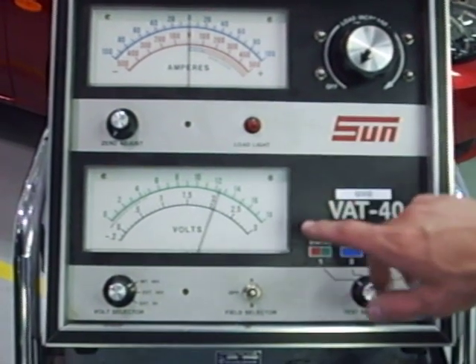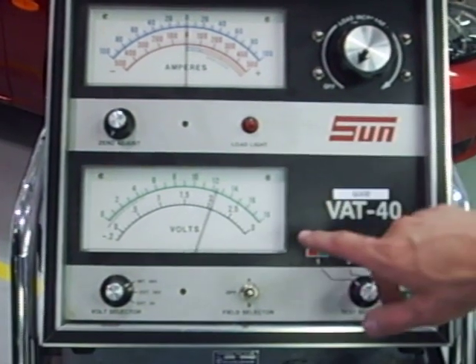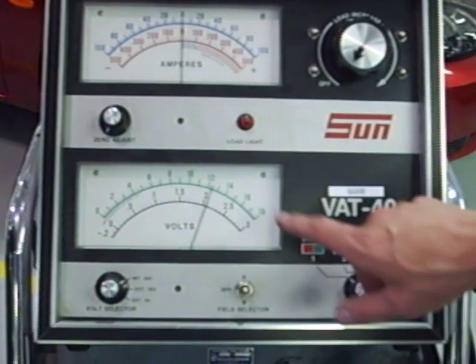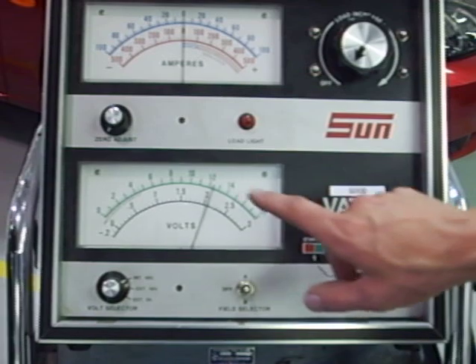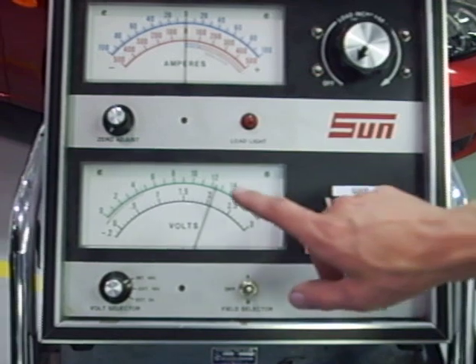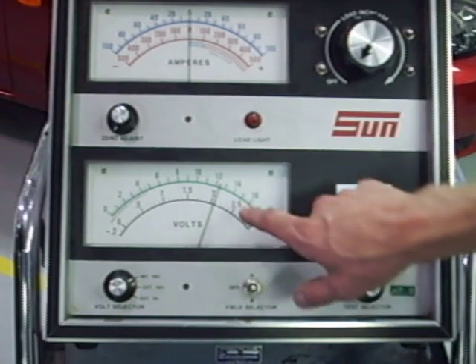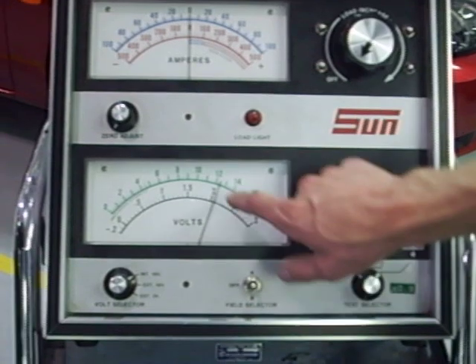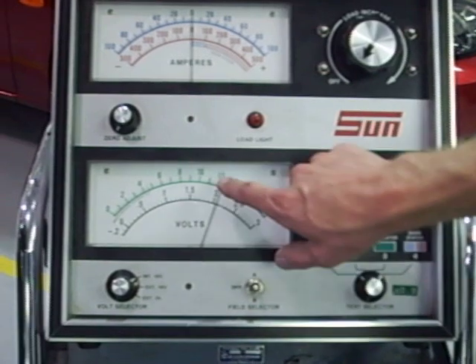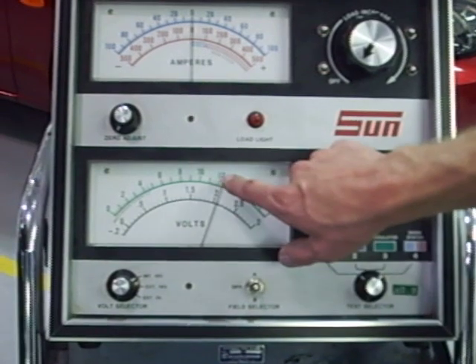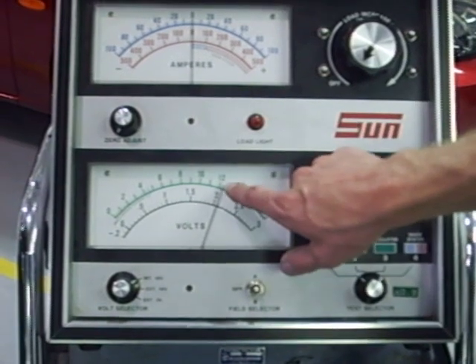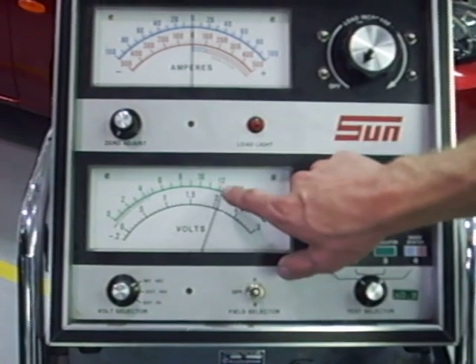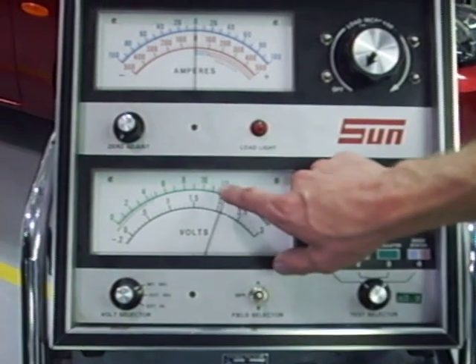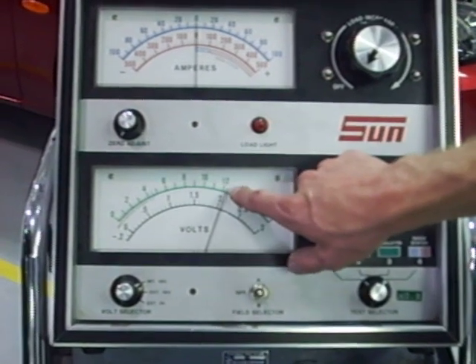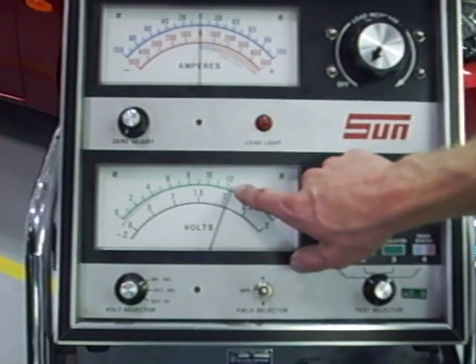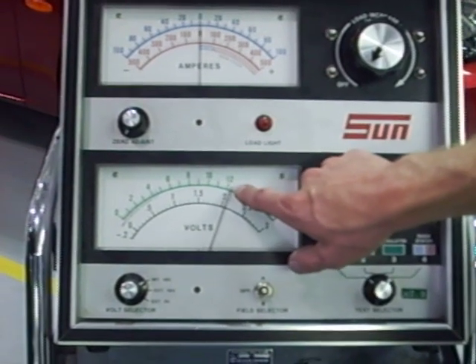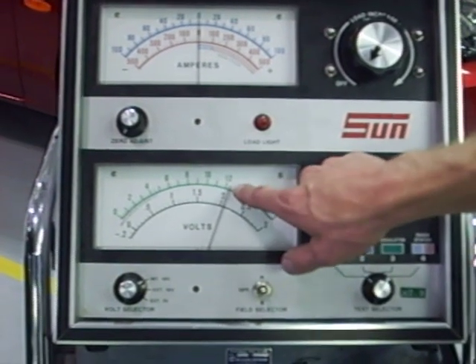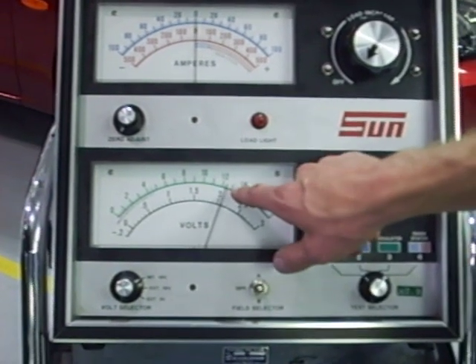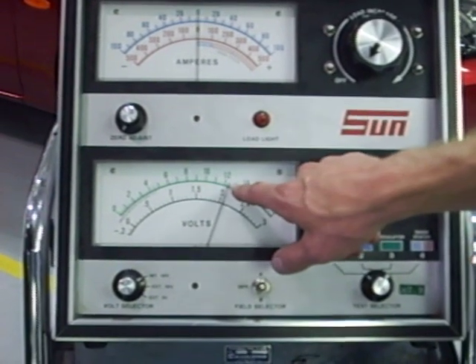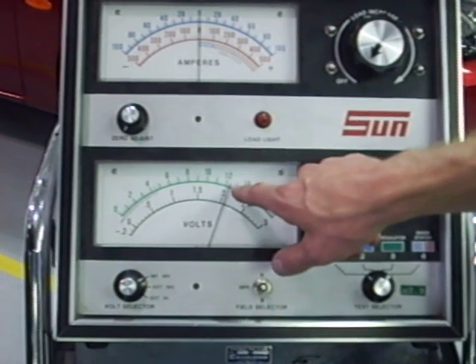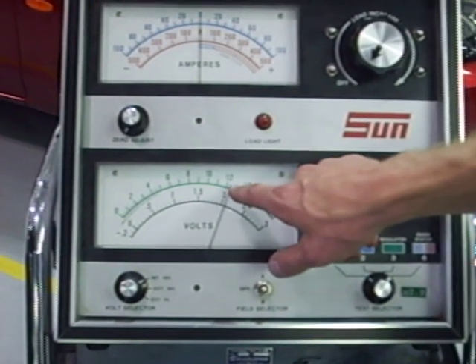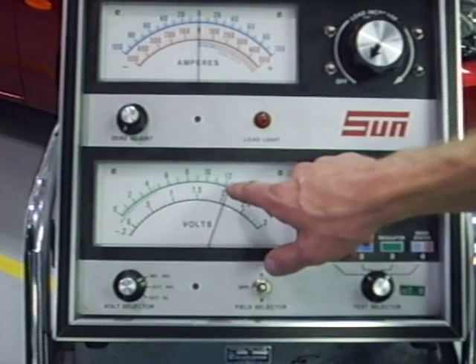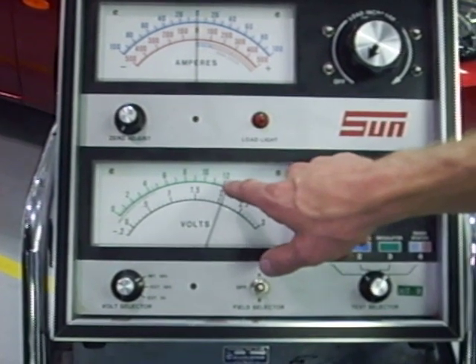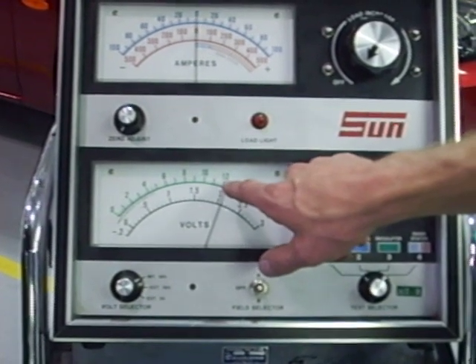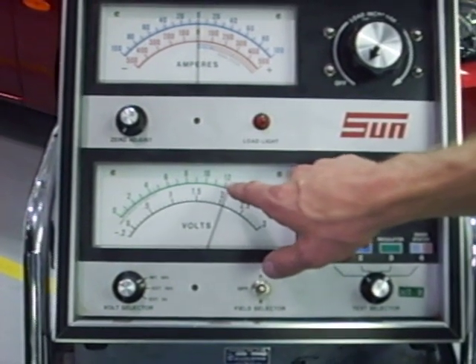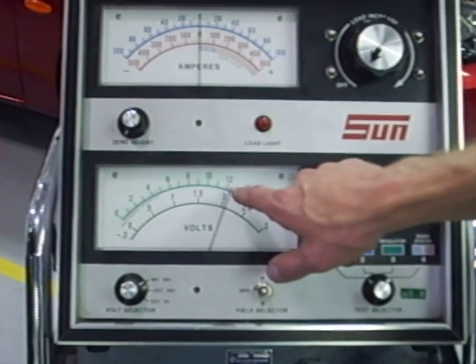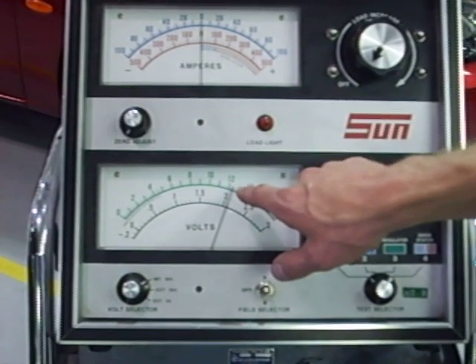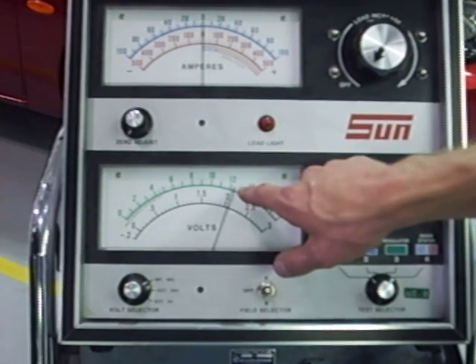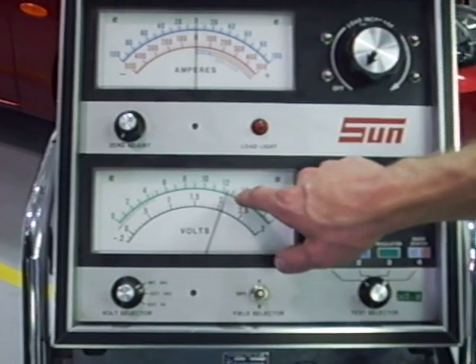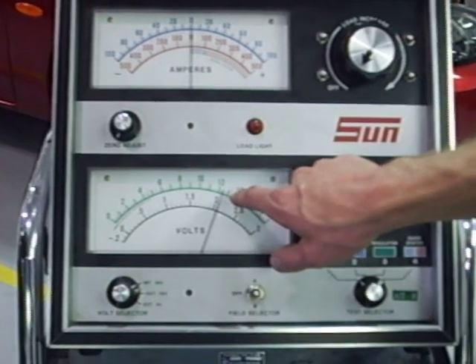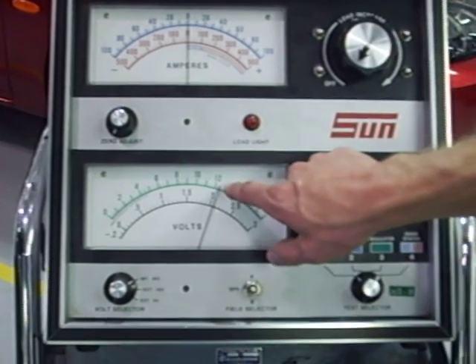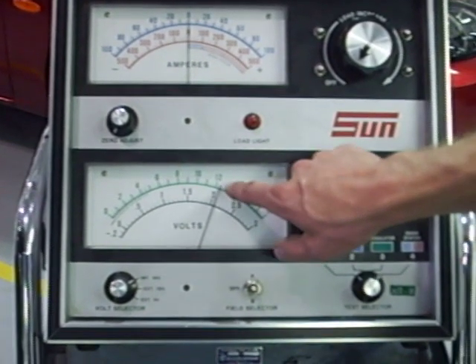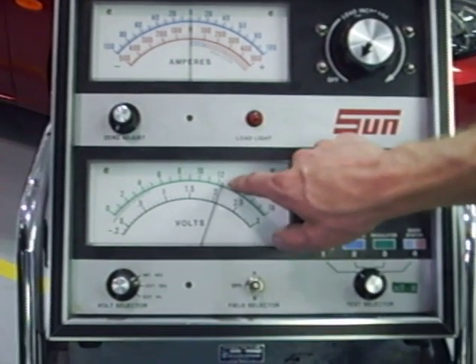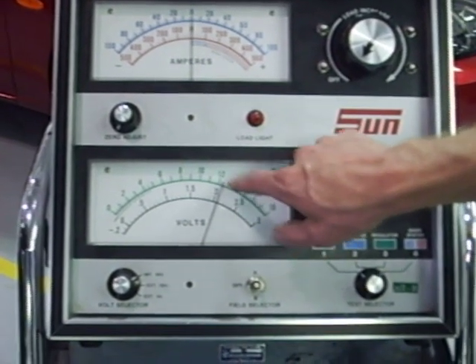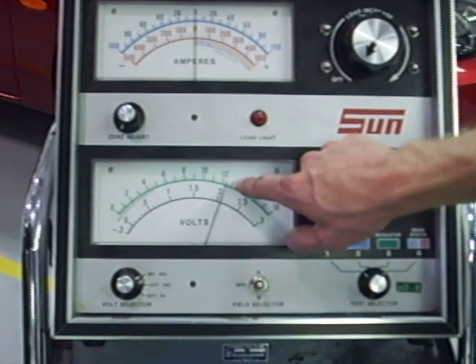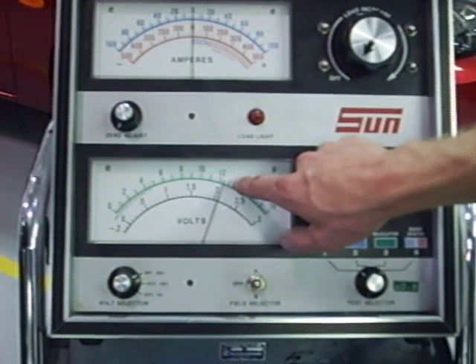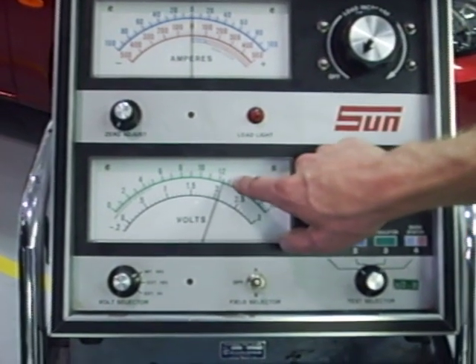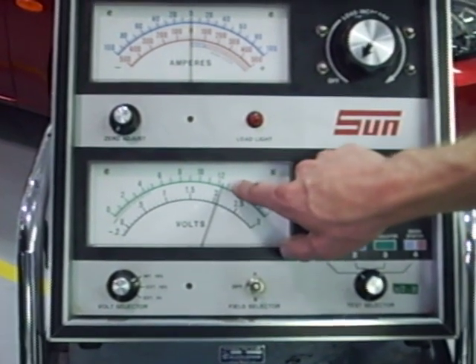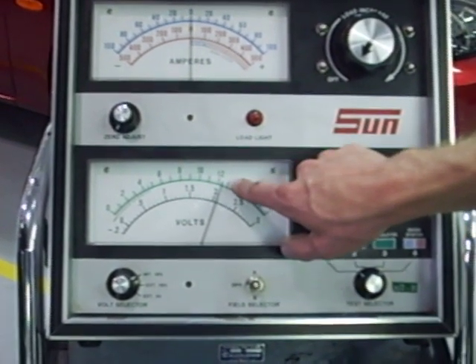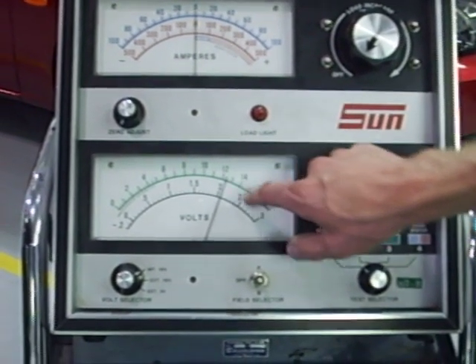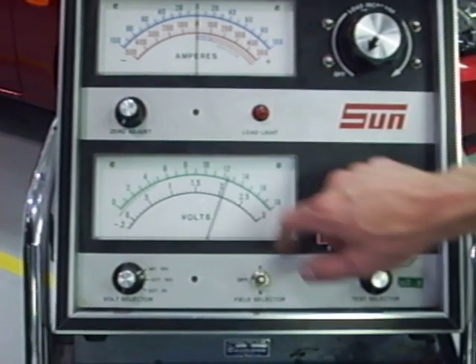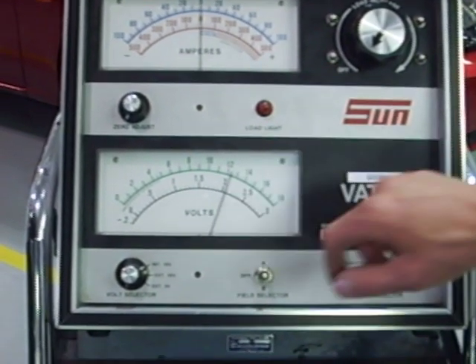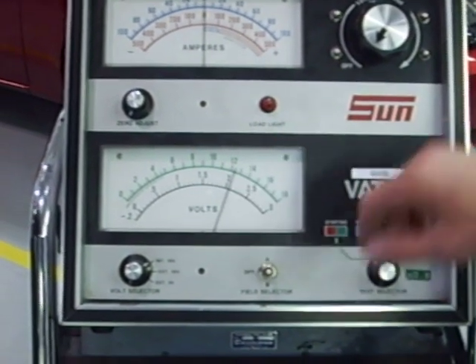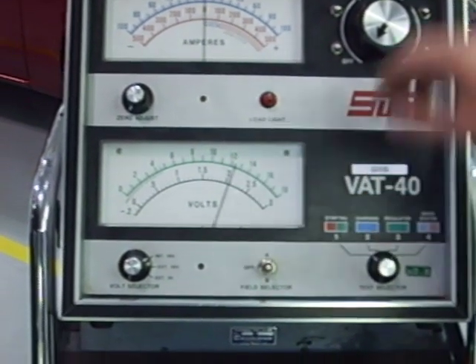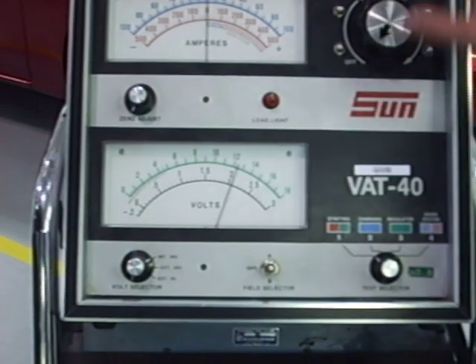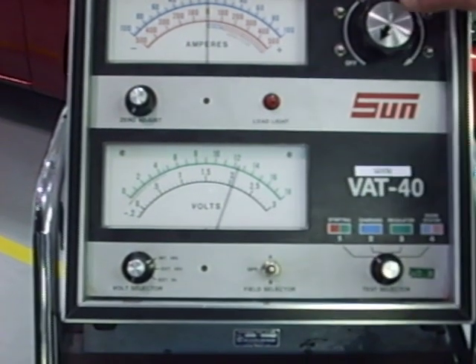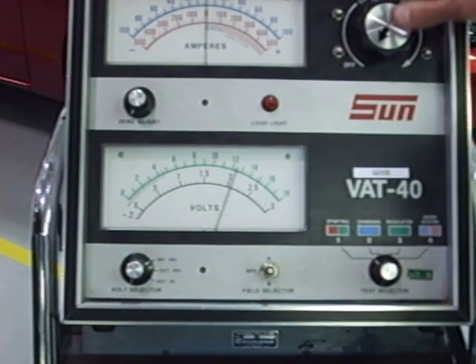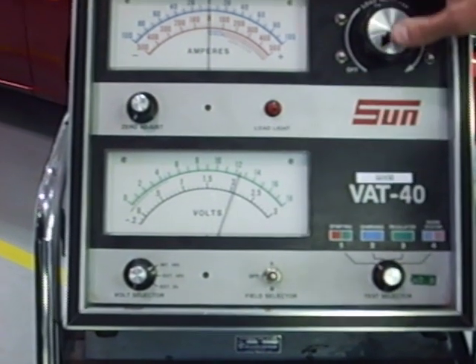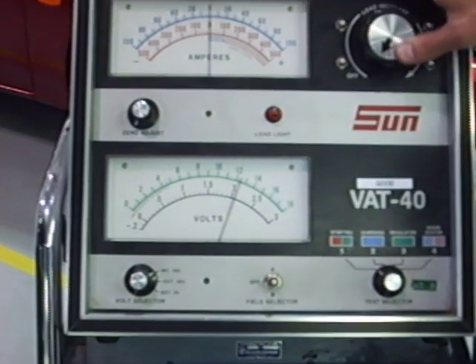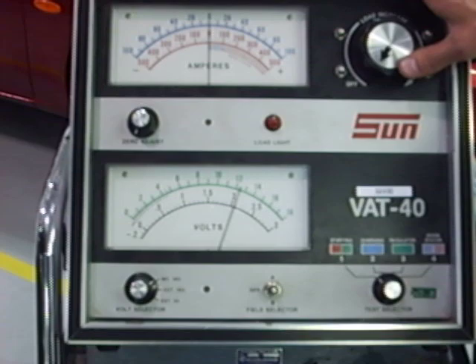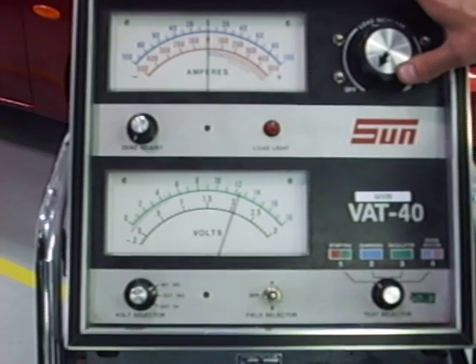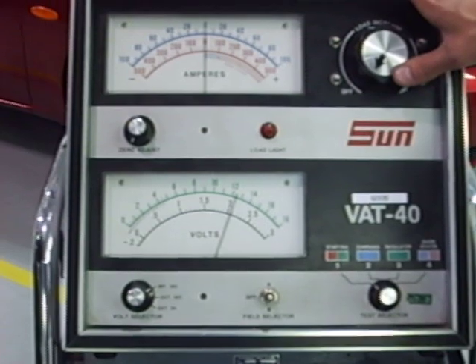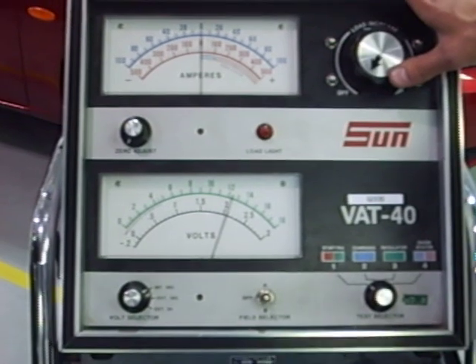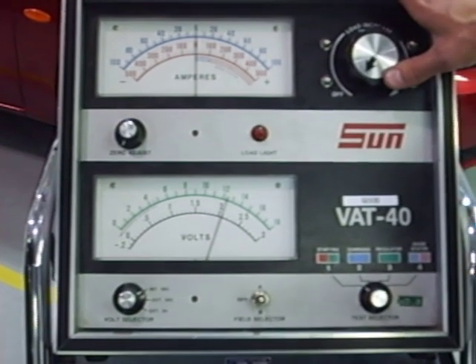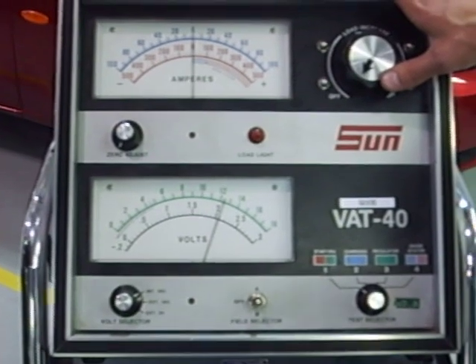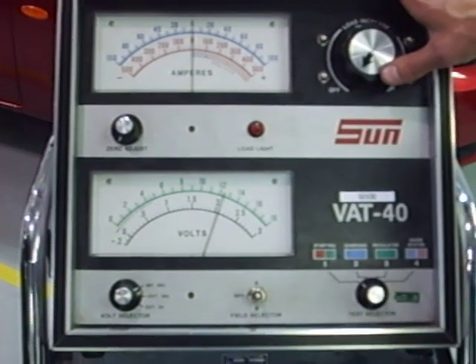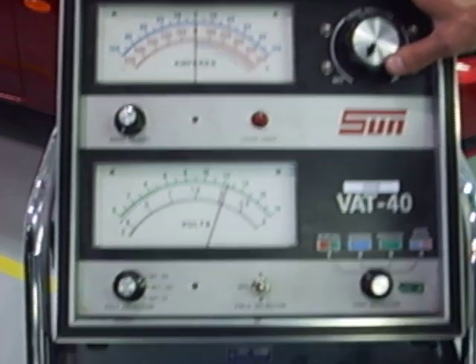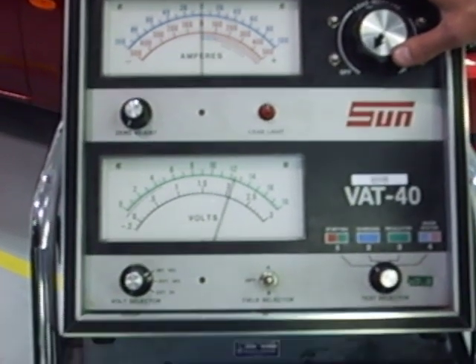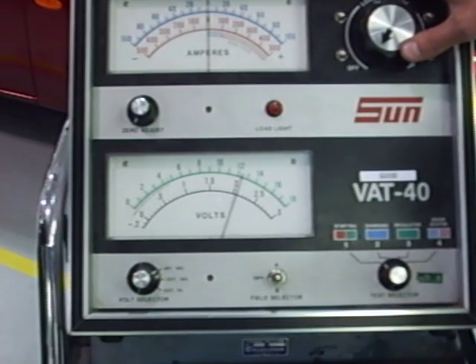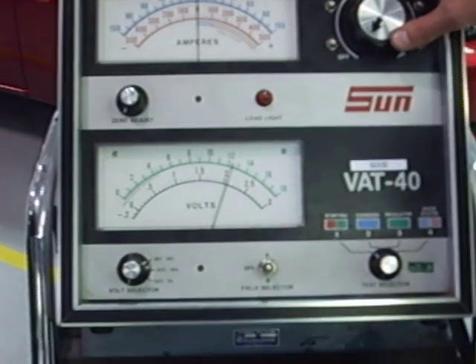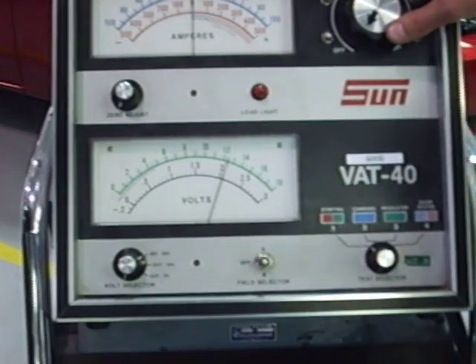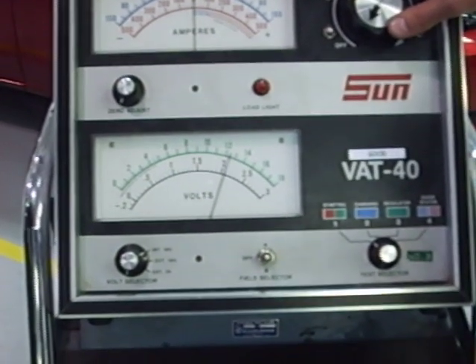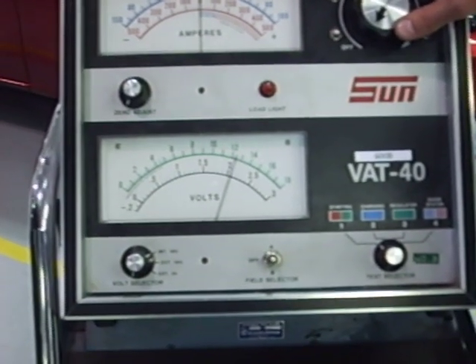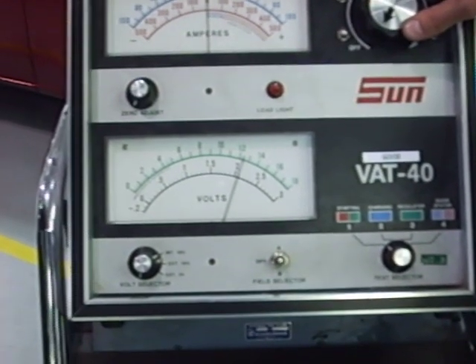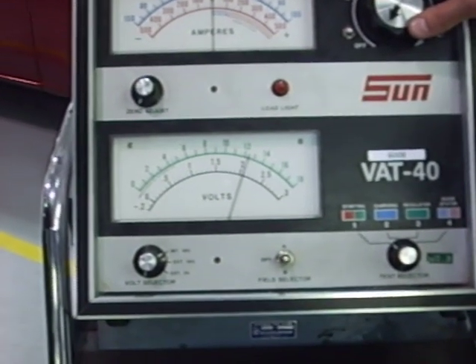It's also important that when we start out, we make sure we have at least 12.4 volts in the battery. That means the battery is at least 75% charged.